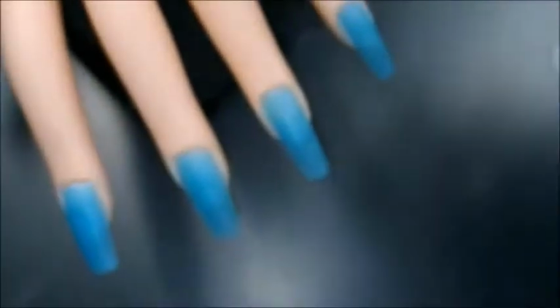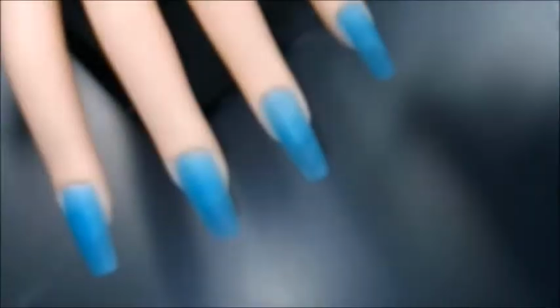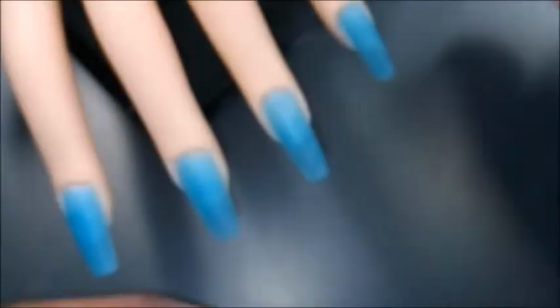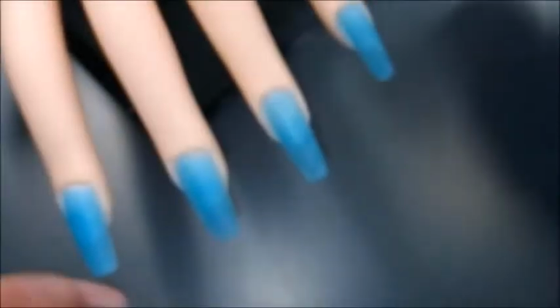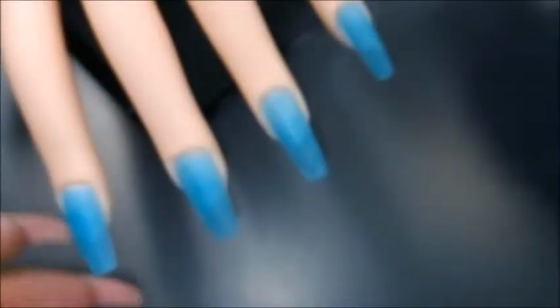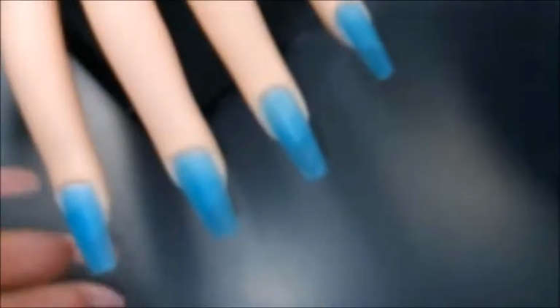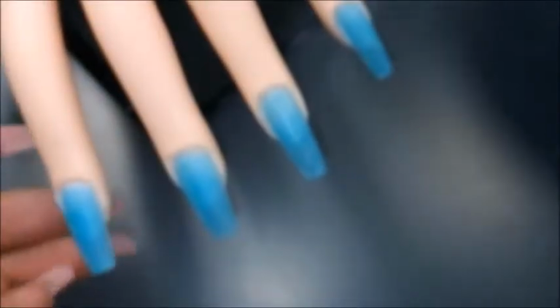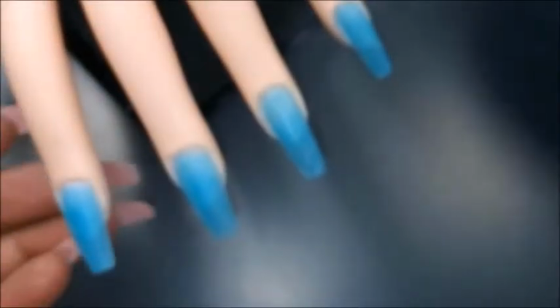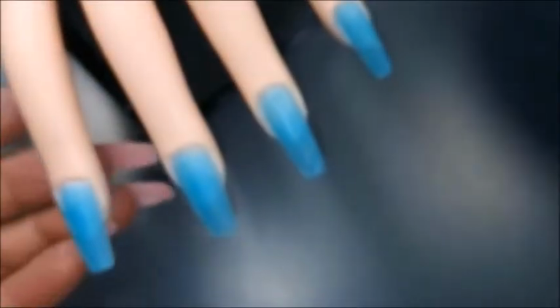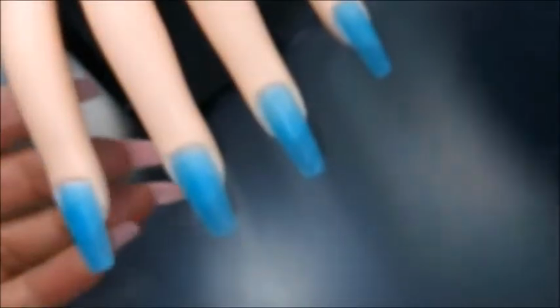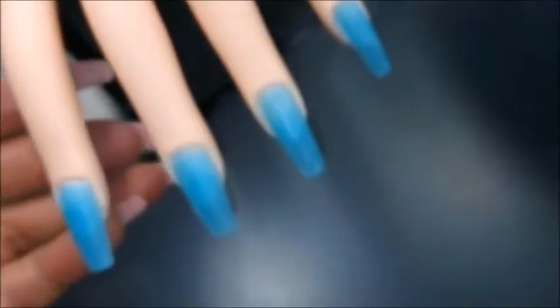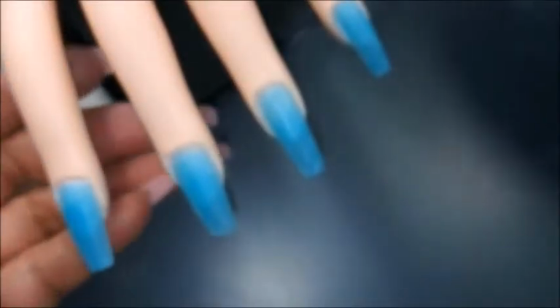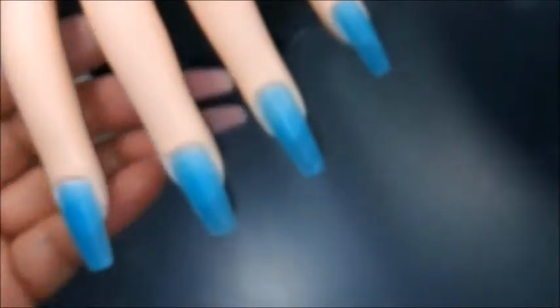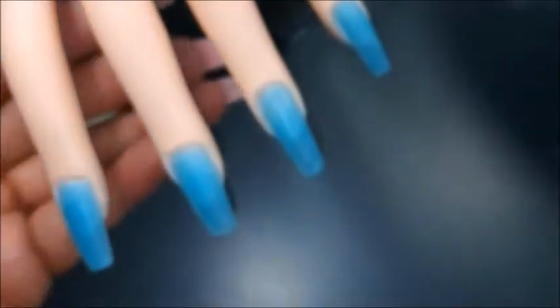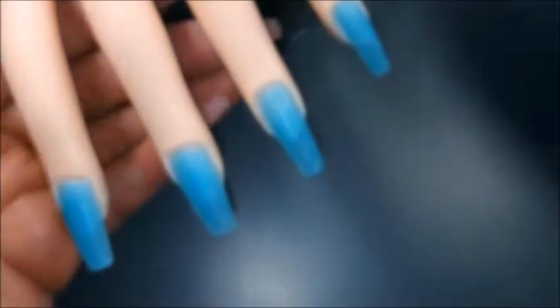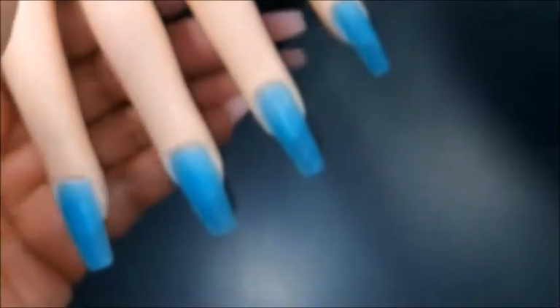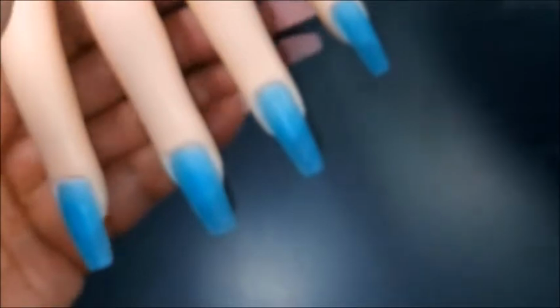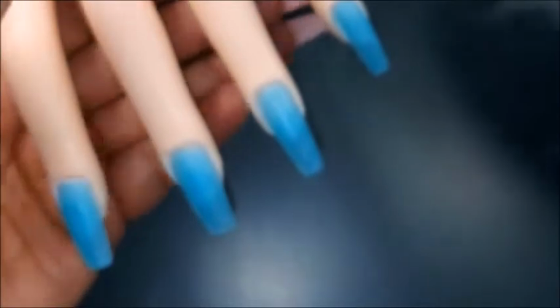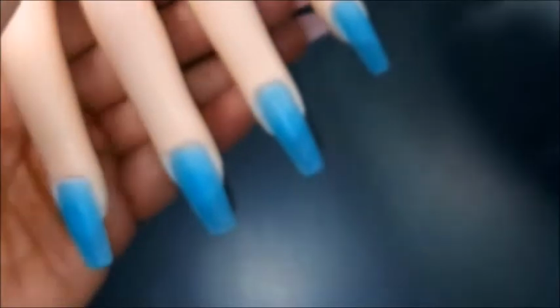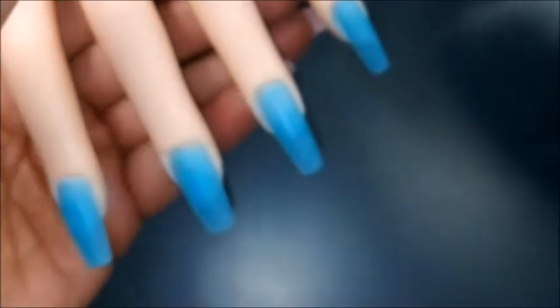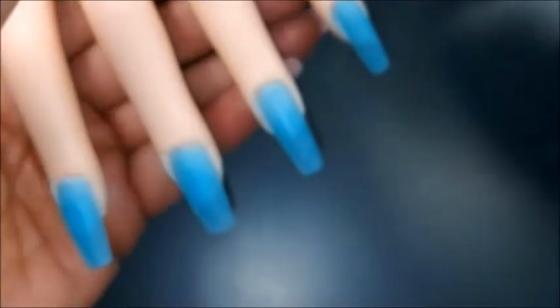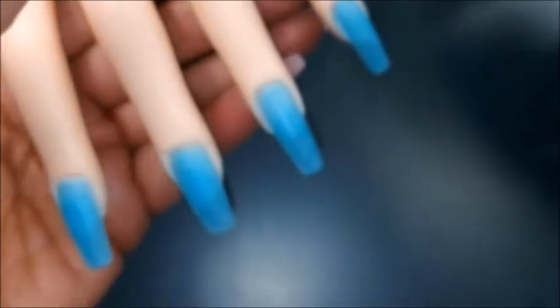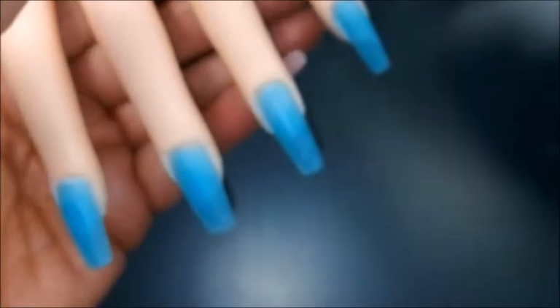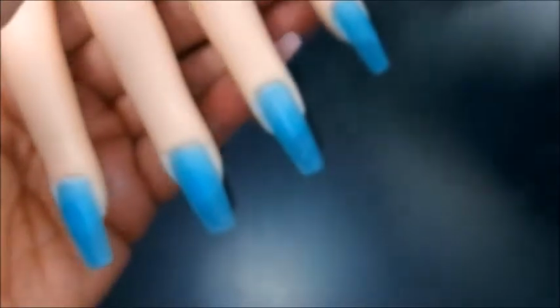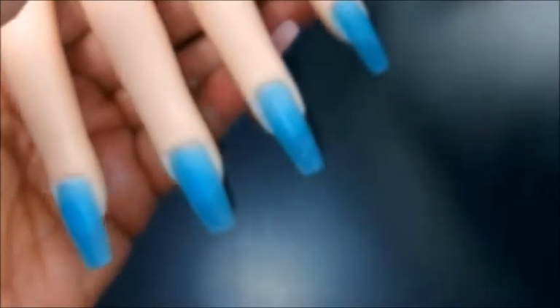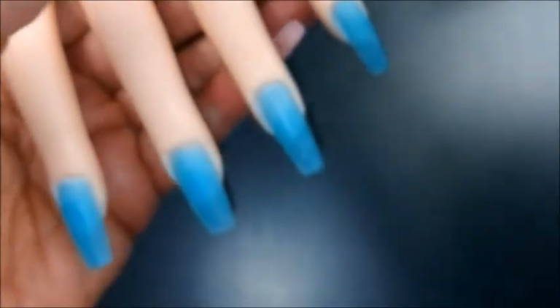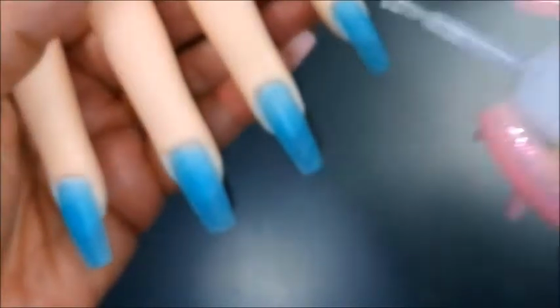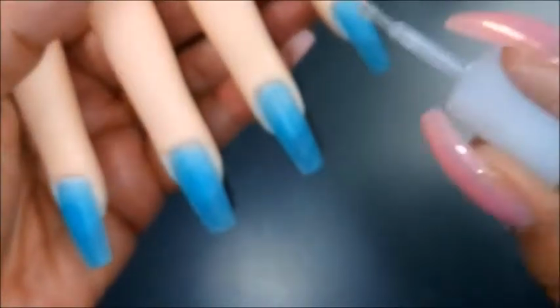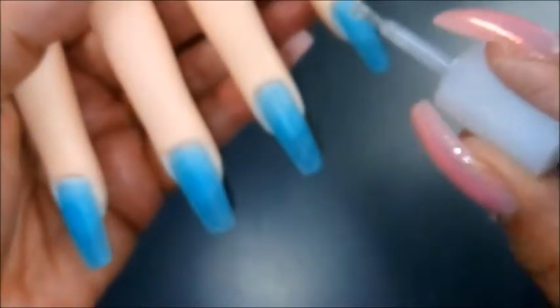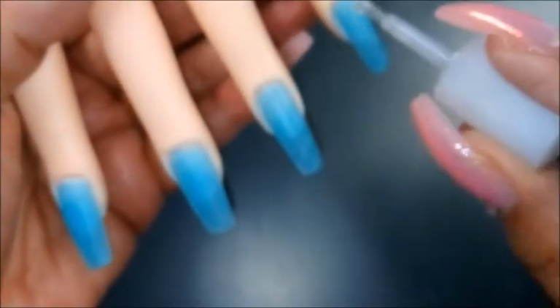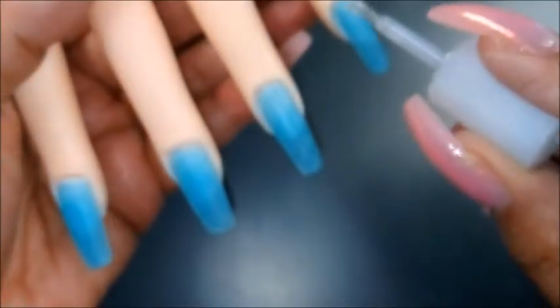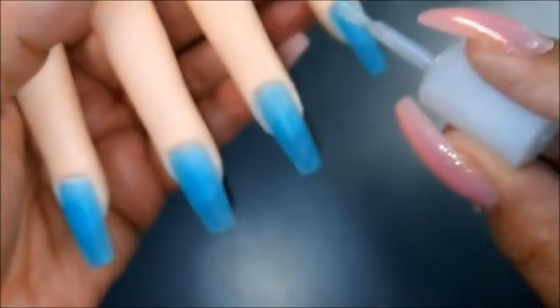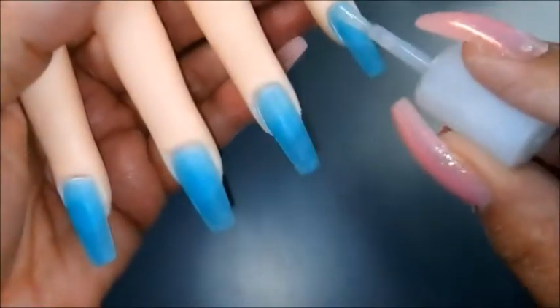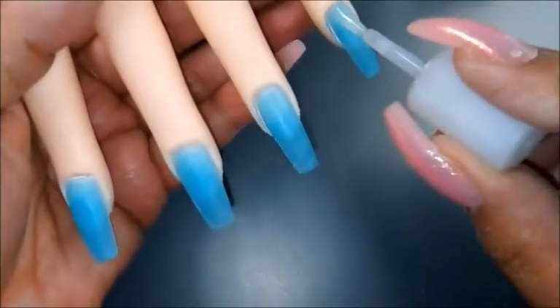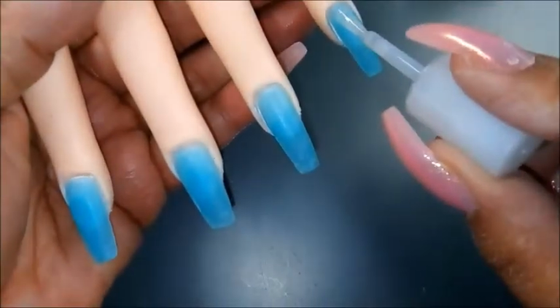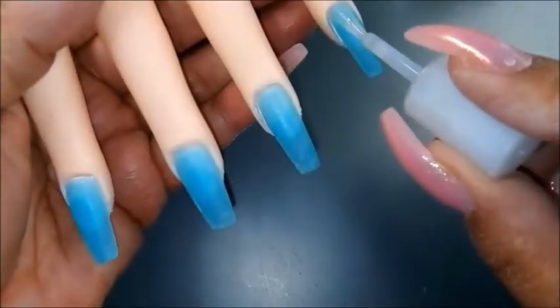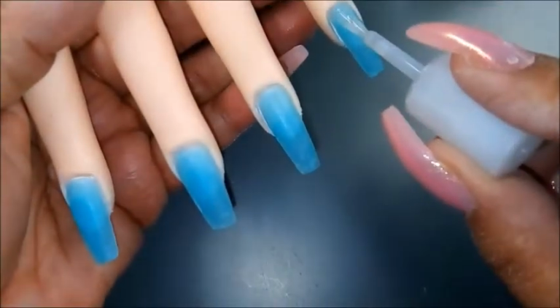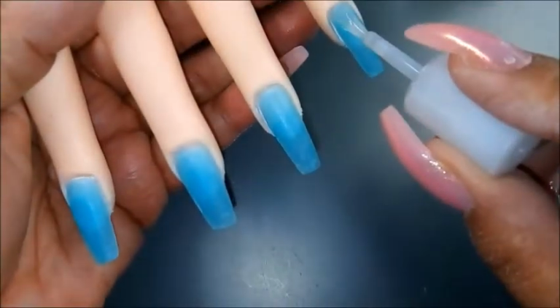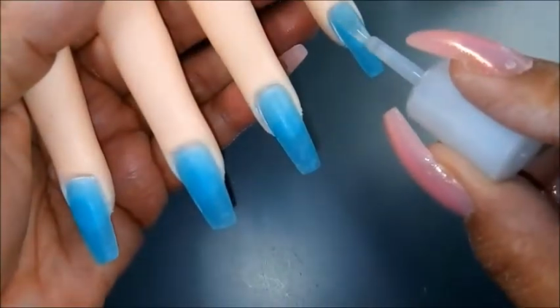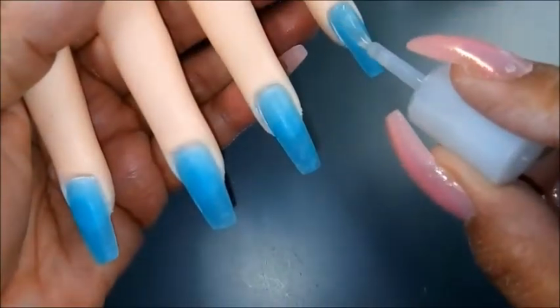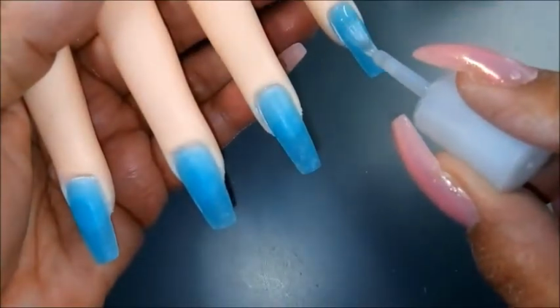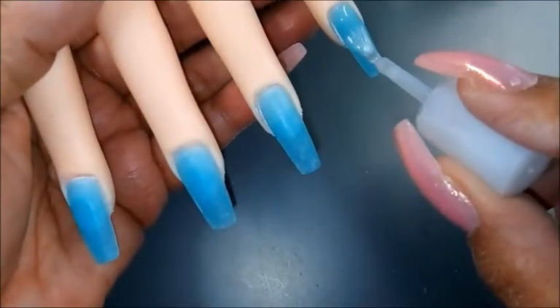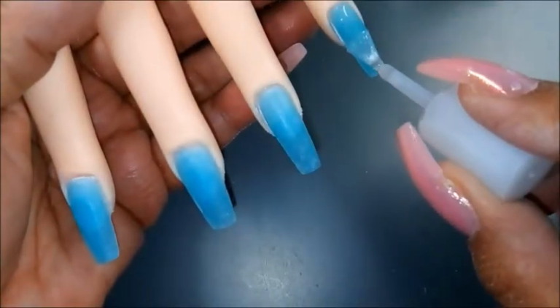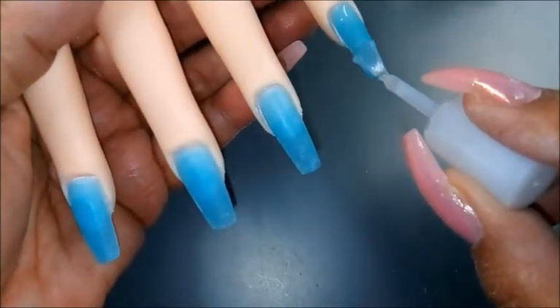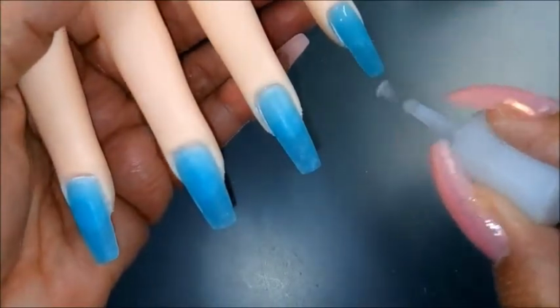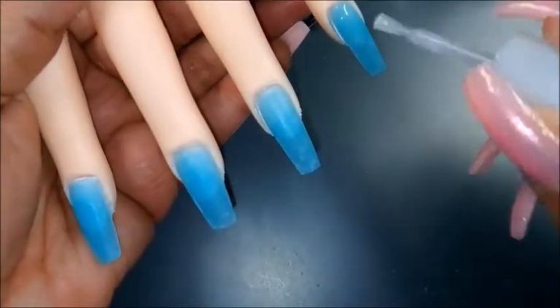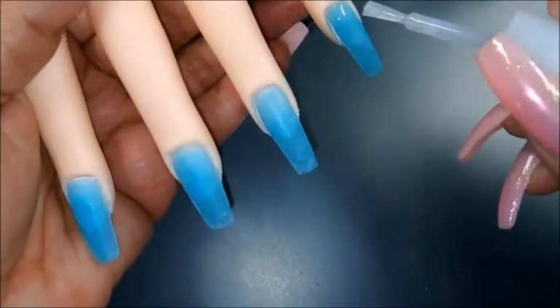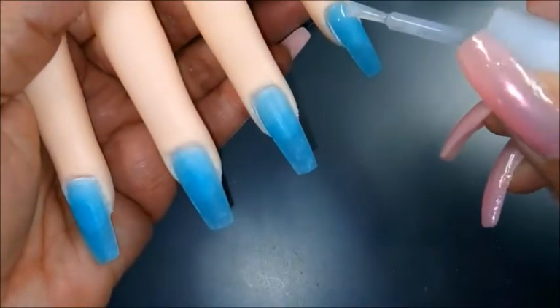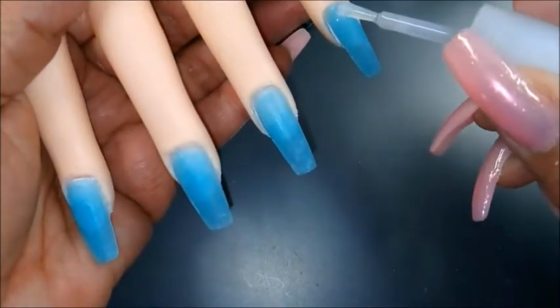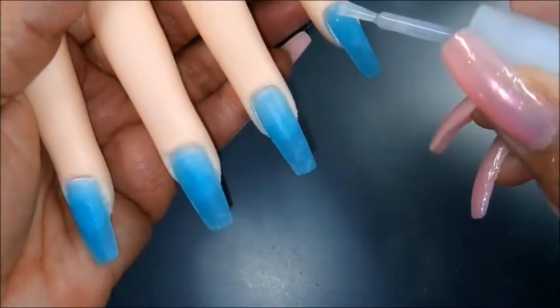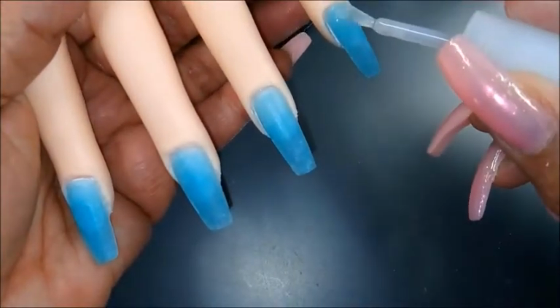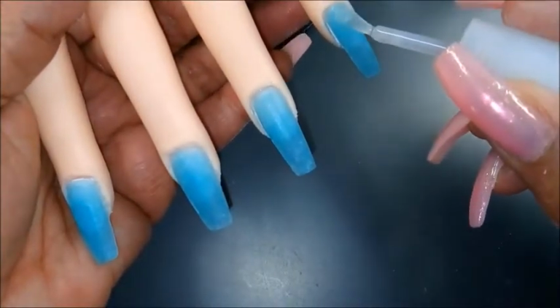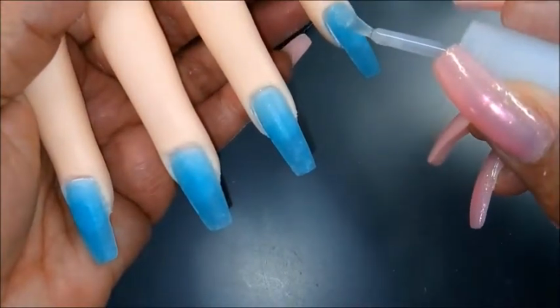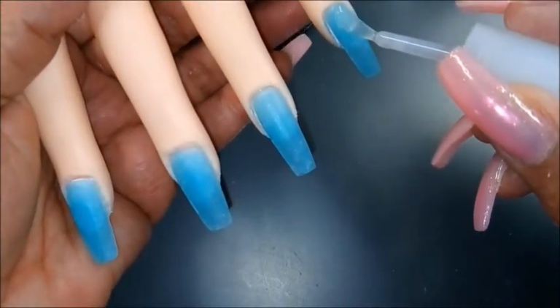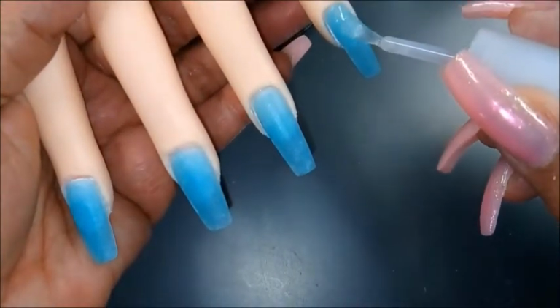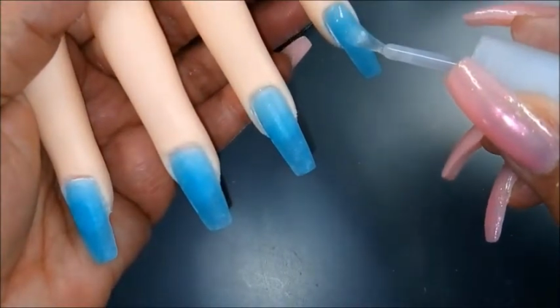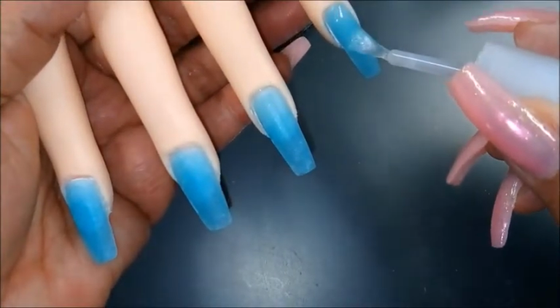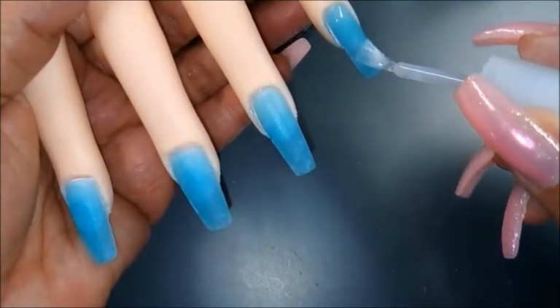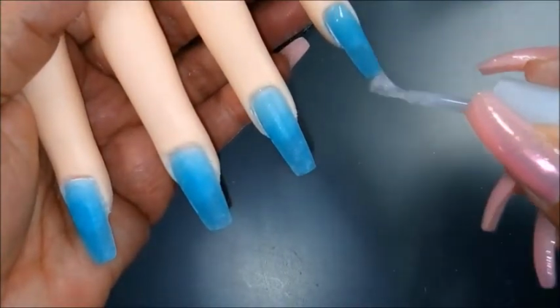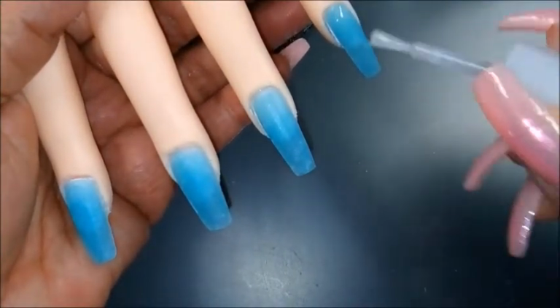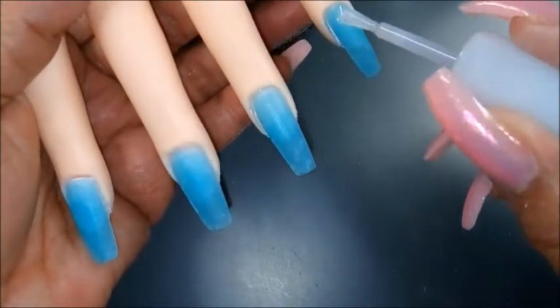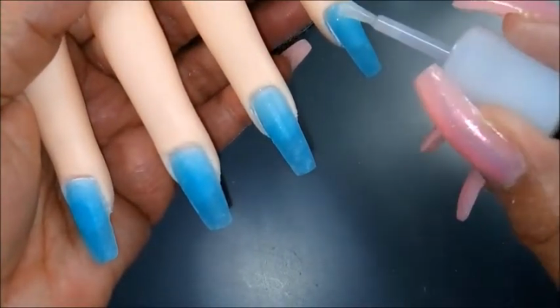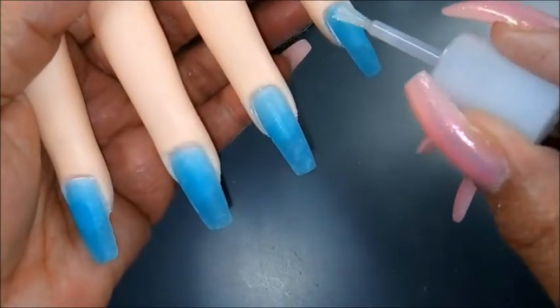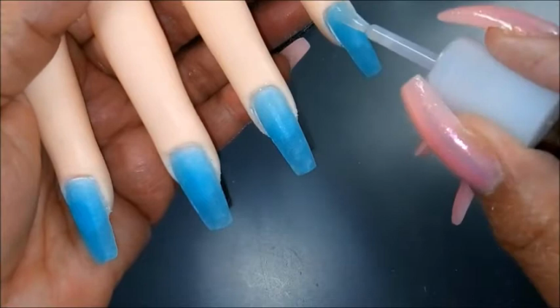So step three is the gel top coat, and here I go in with two layers for a little extra shine.